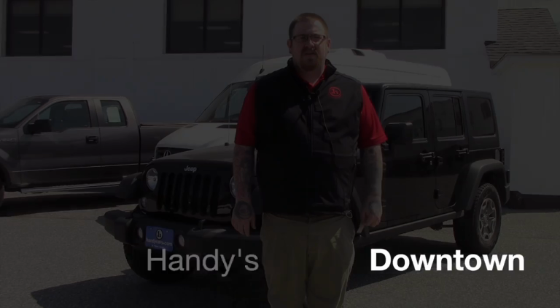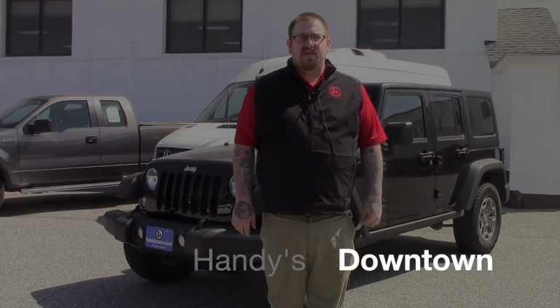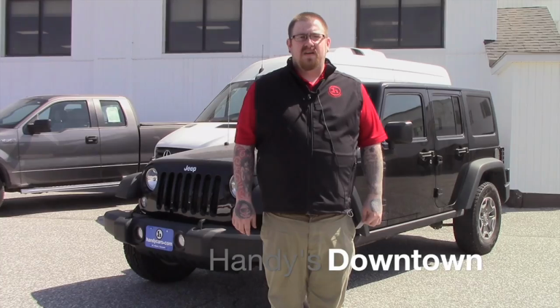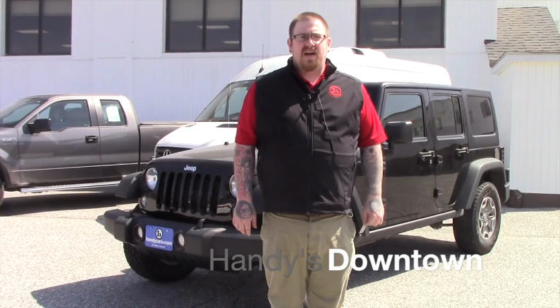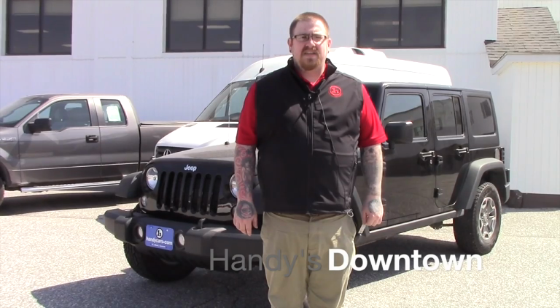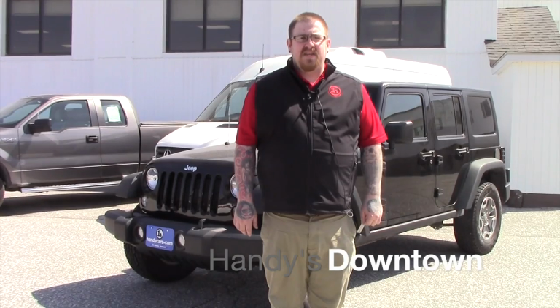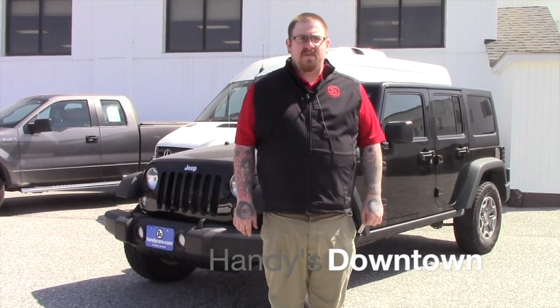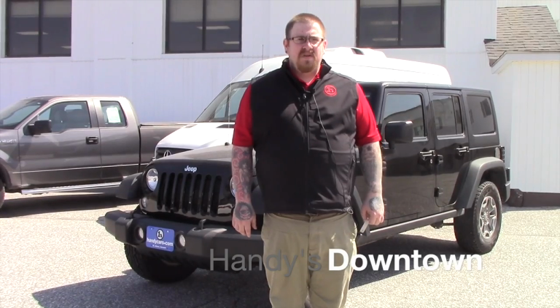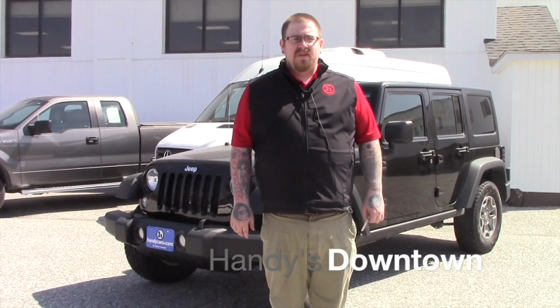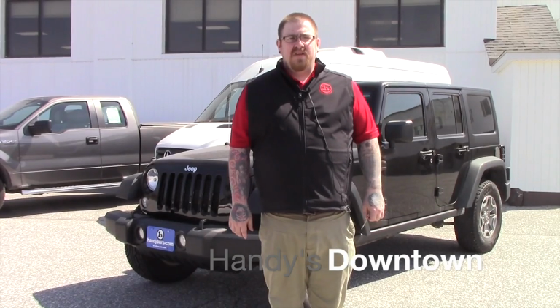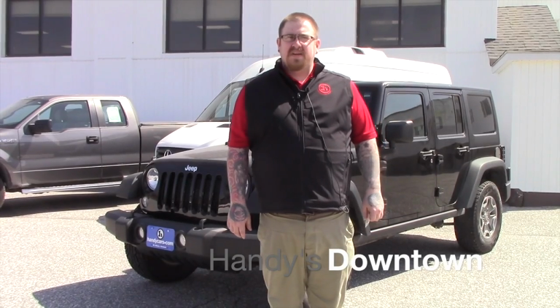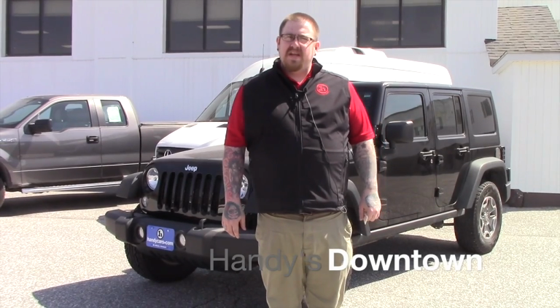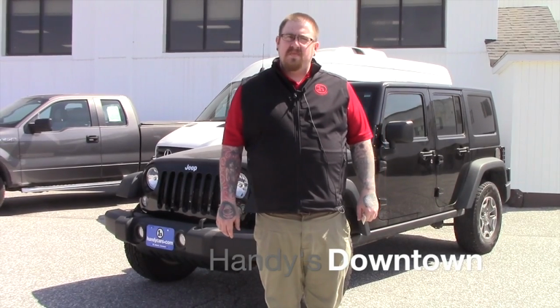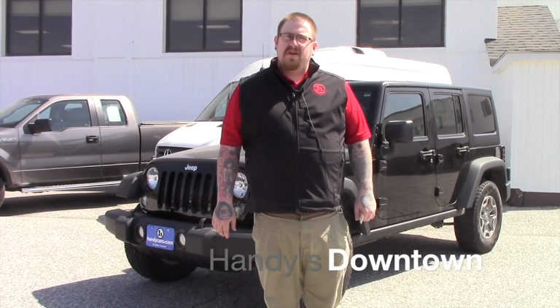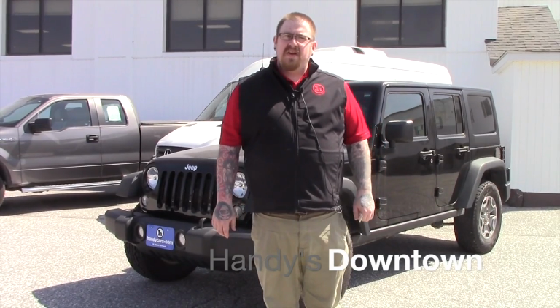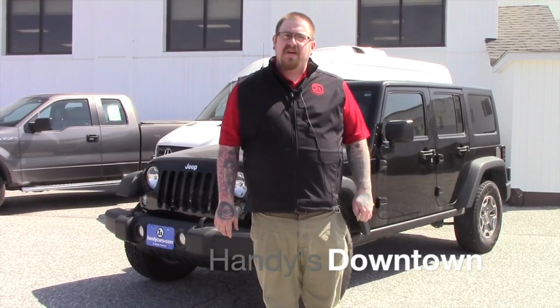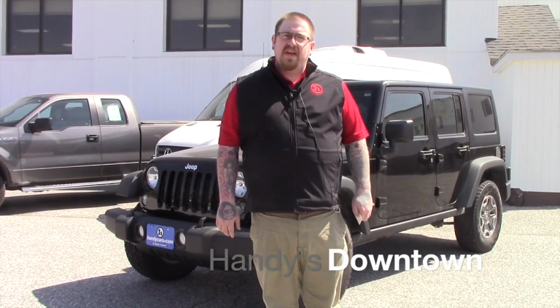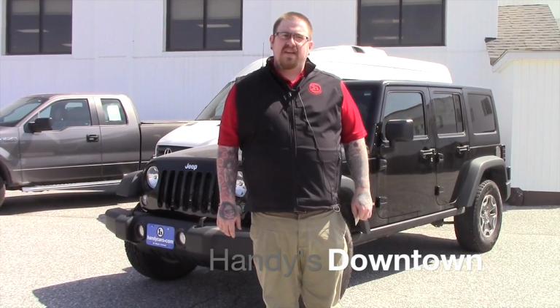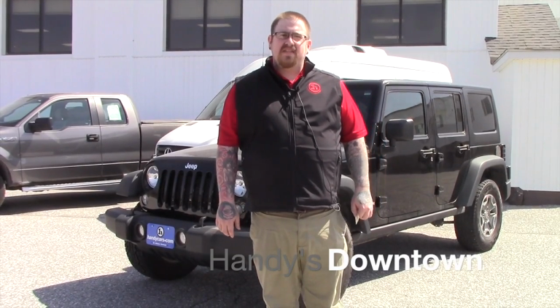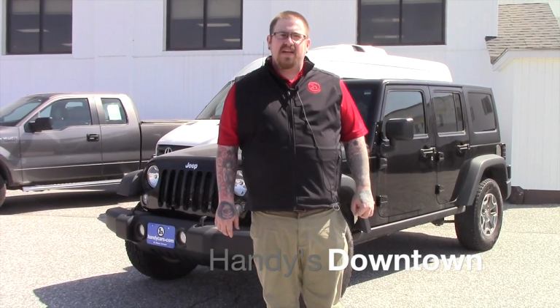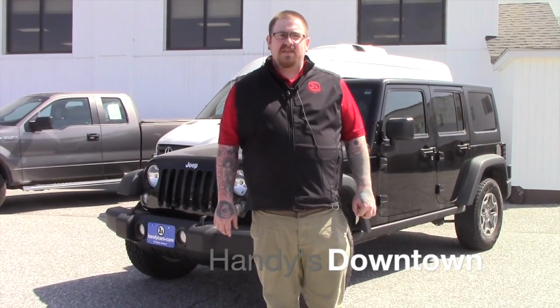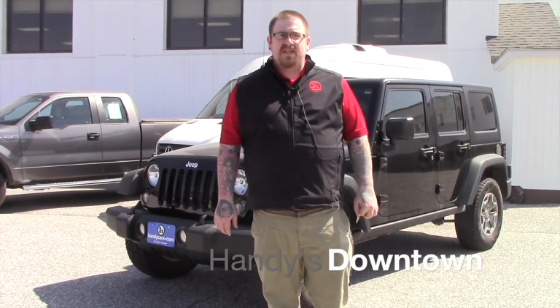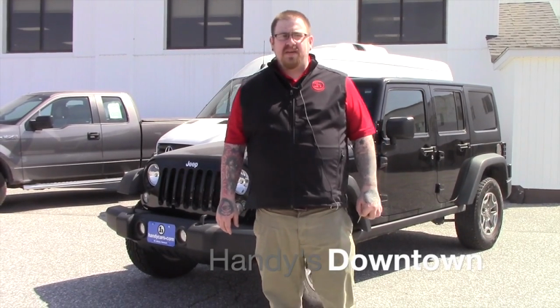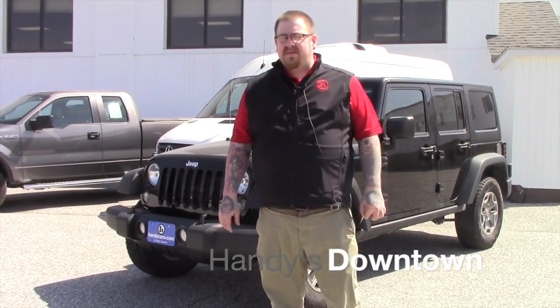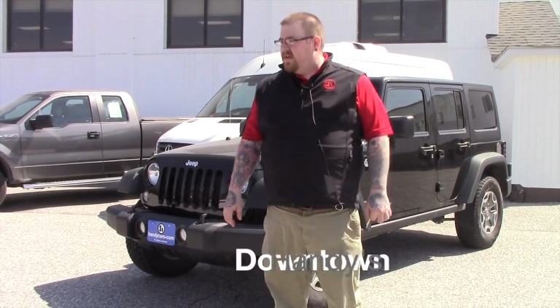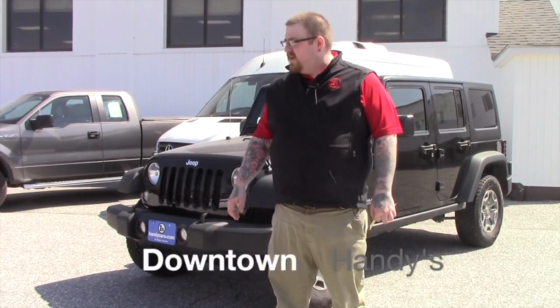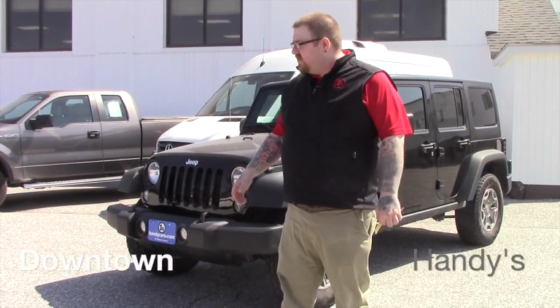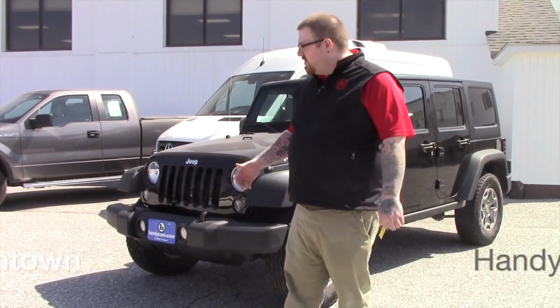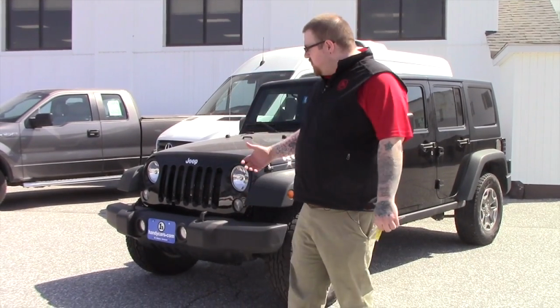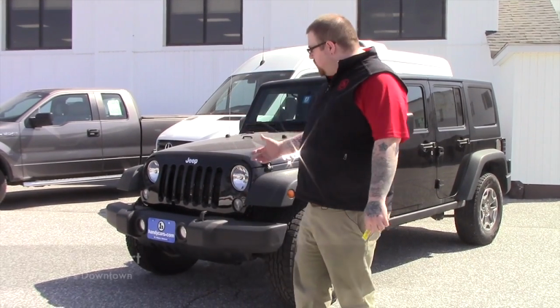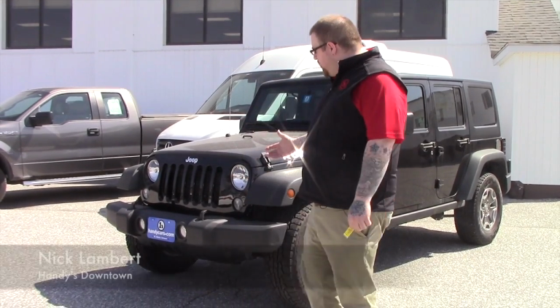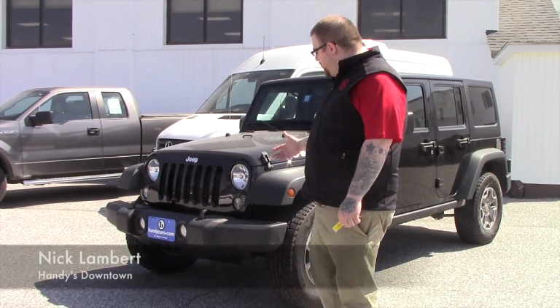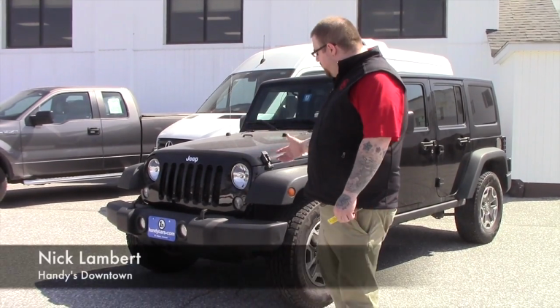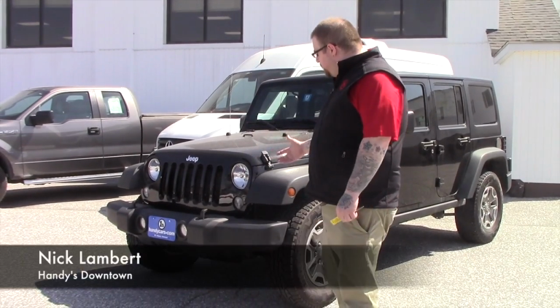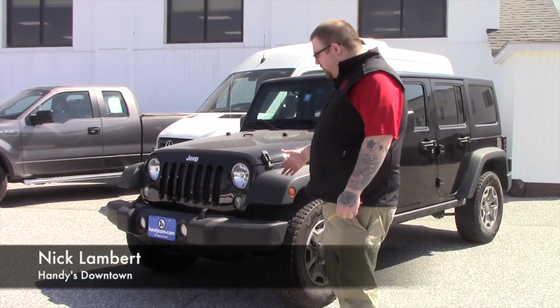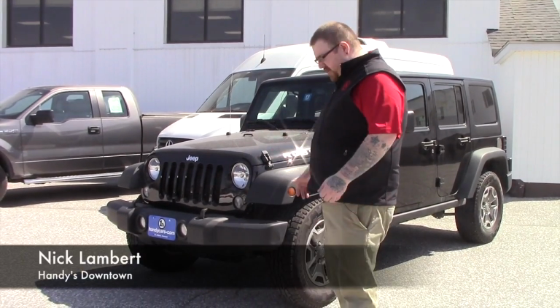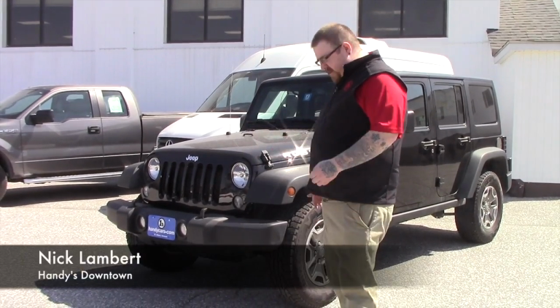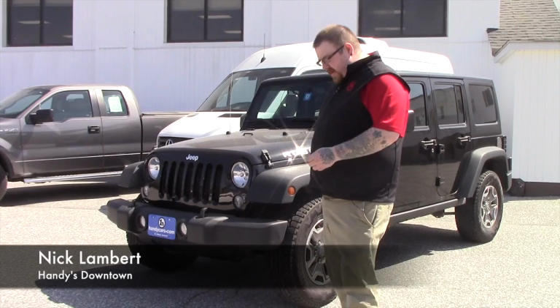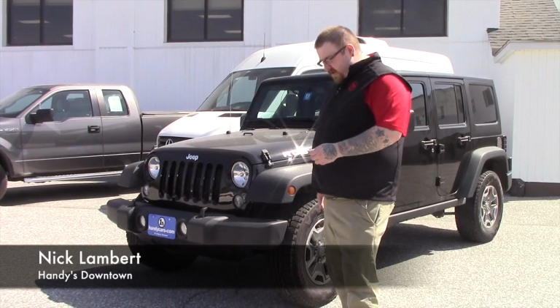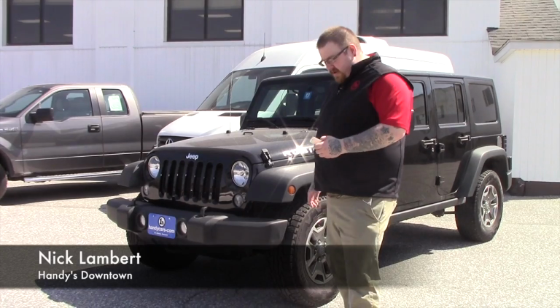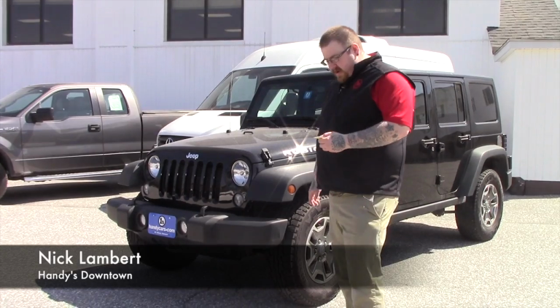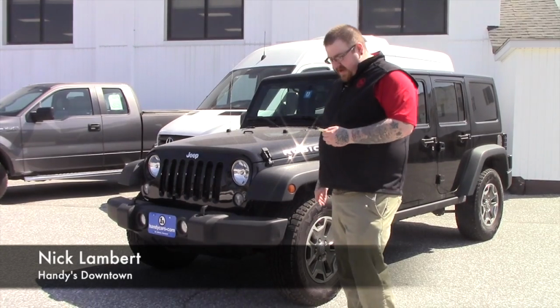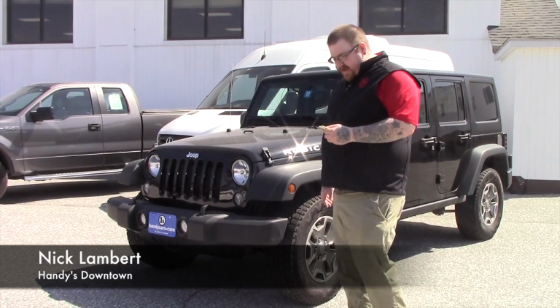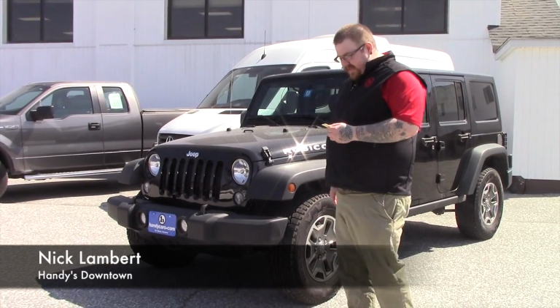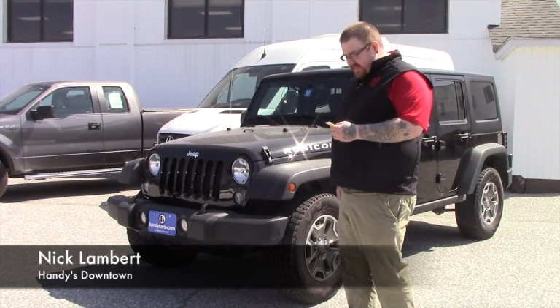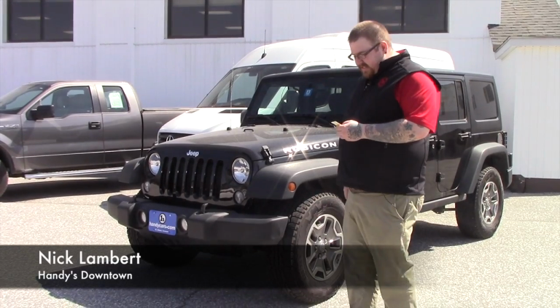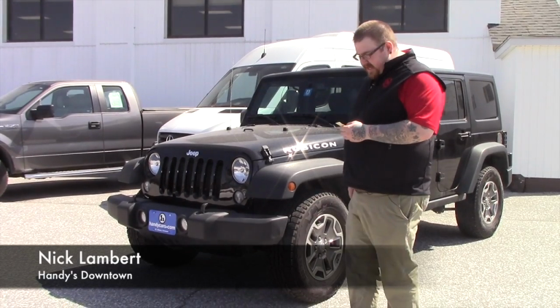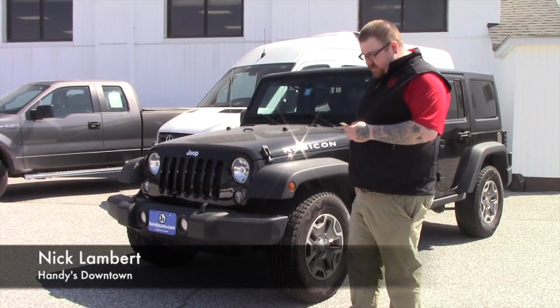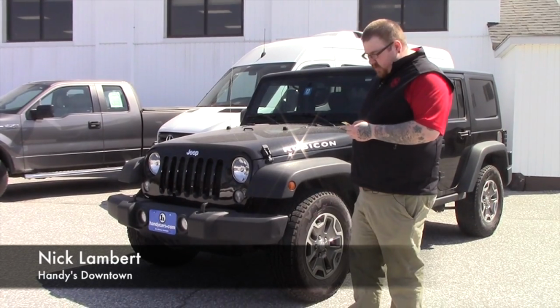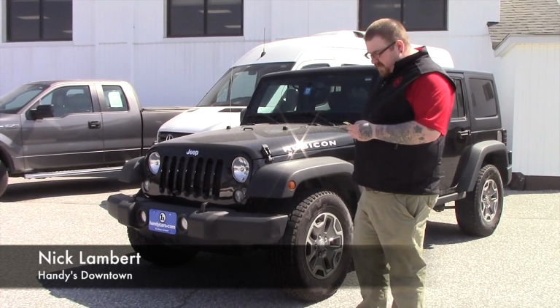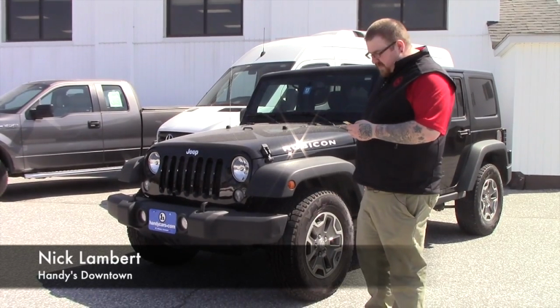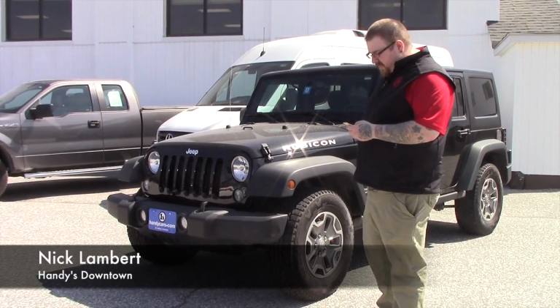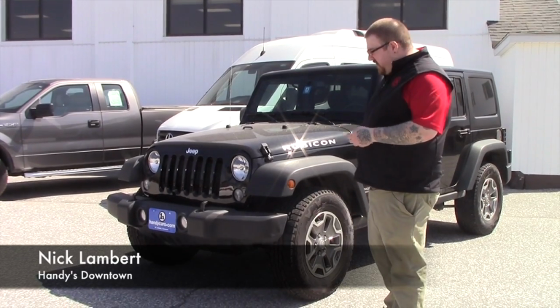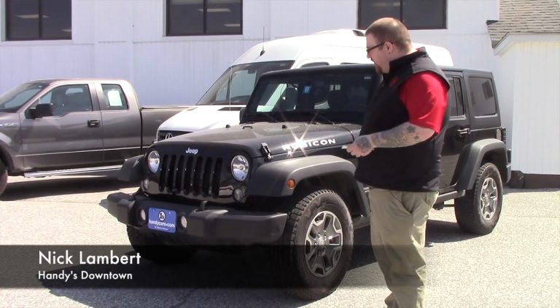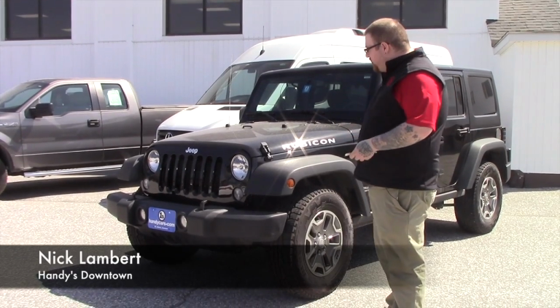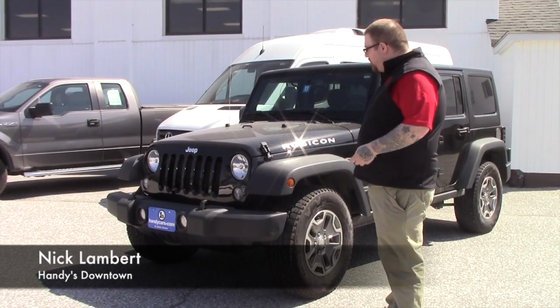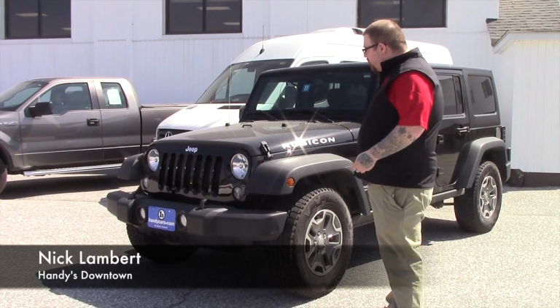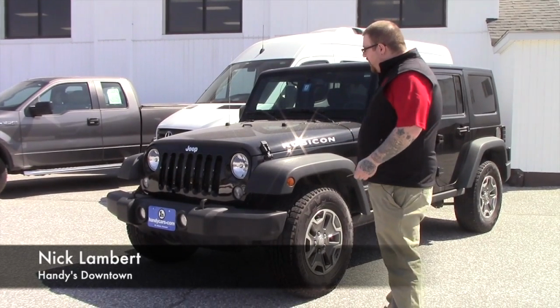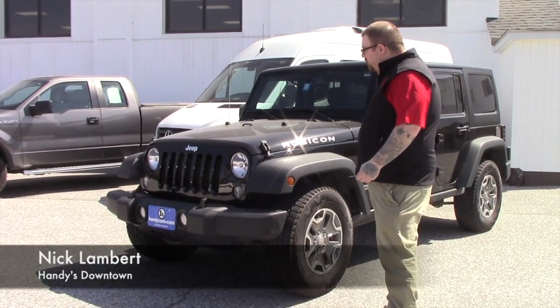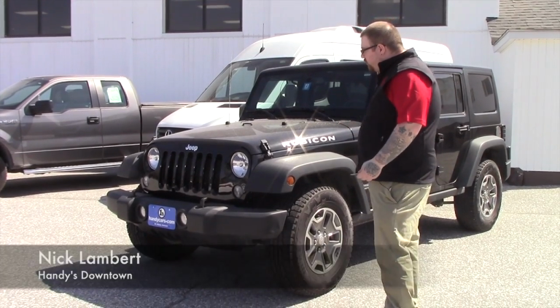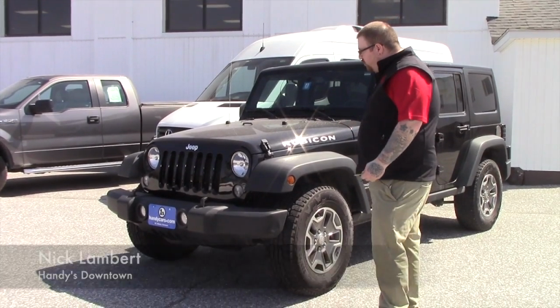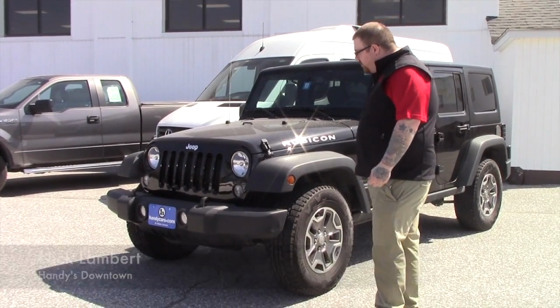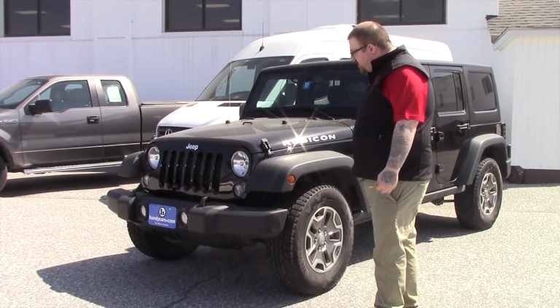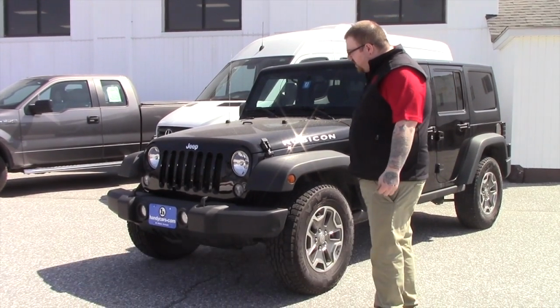Hi Tim. Nick Lambert here at Handy's Downtown. This is another one of the Jeeps that we got here. This is a 2015 Jeep Wrangler Rubicon.